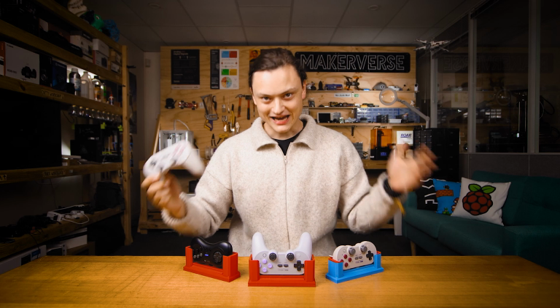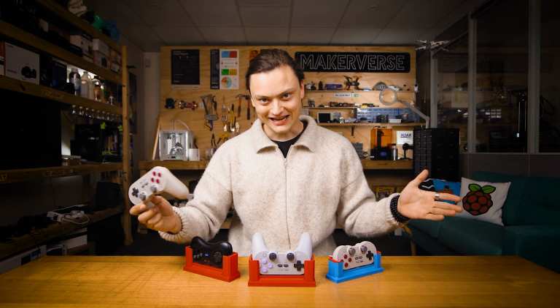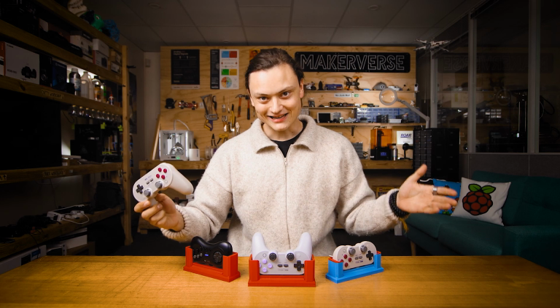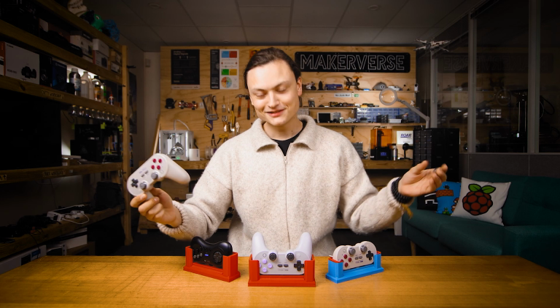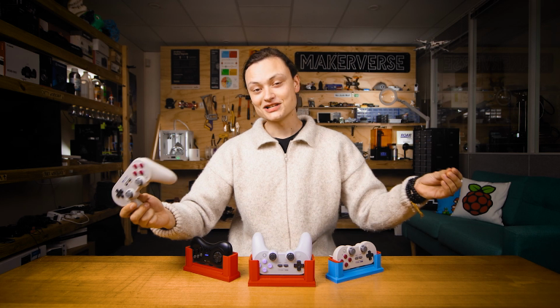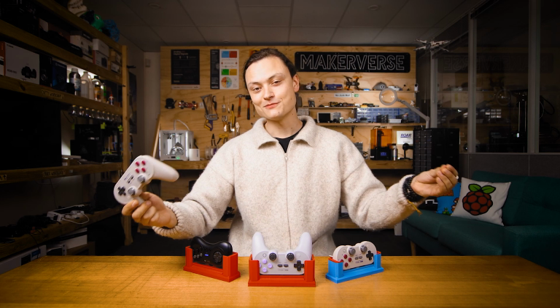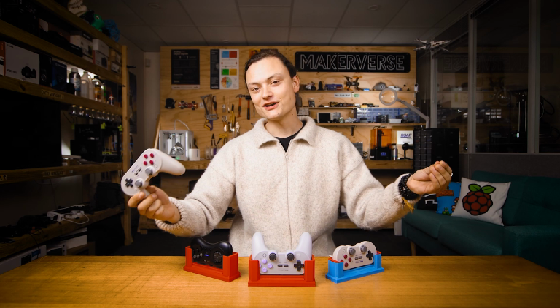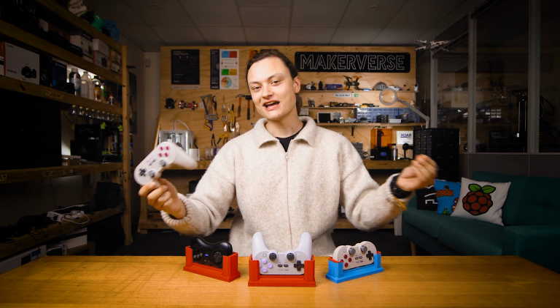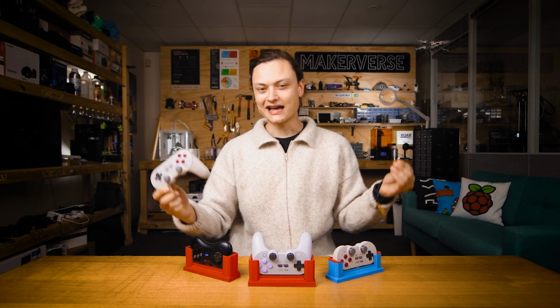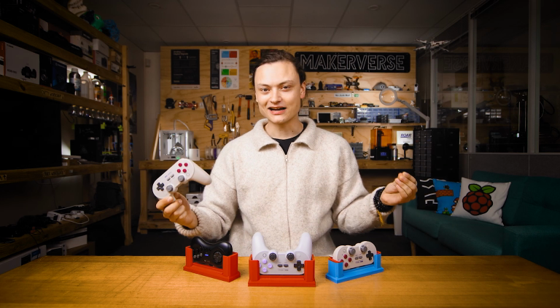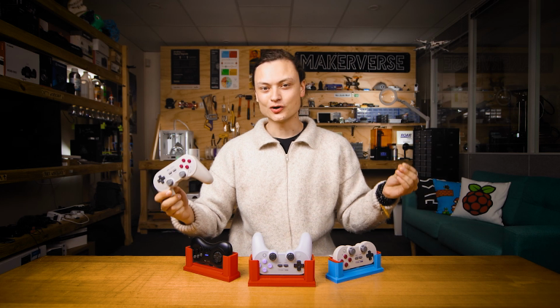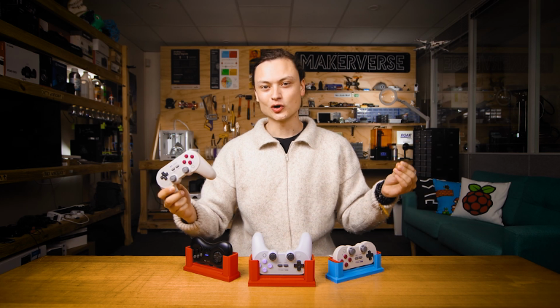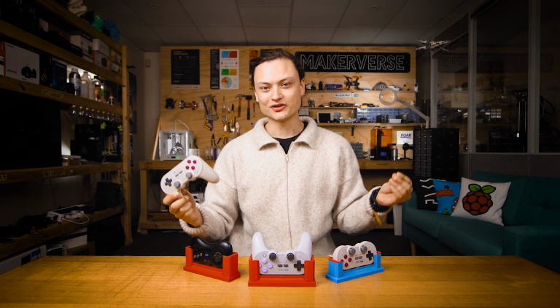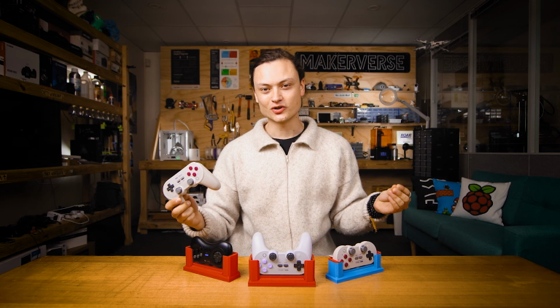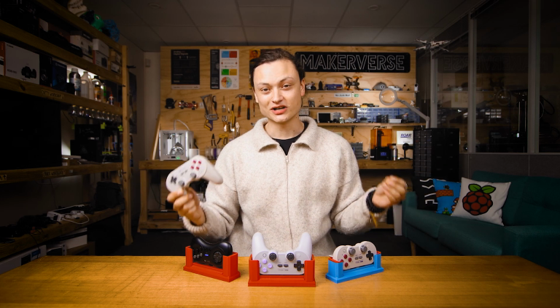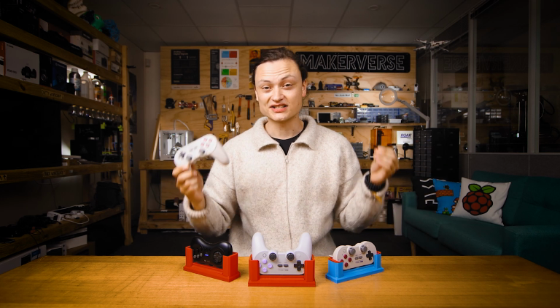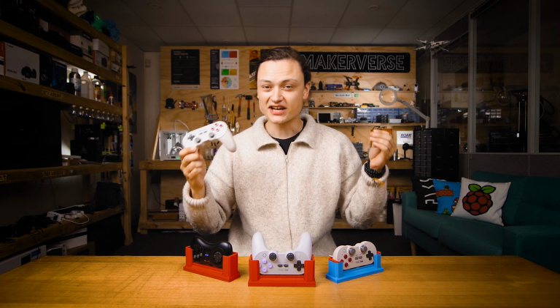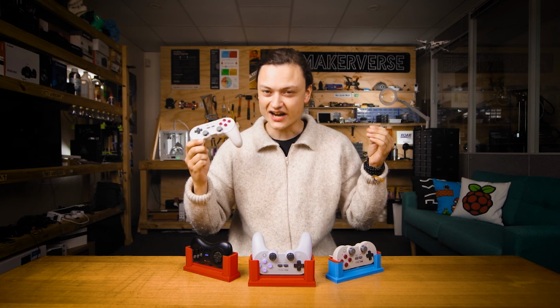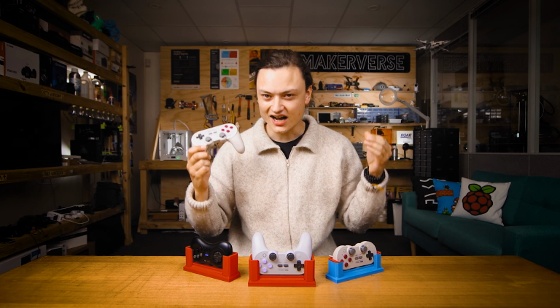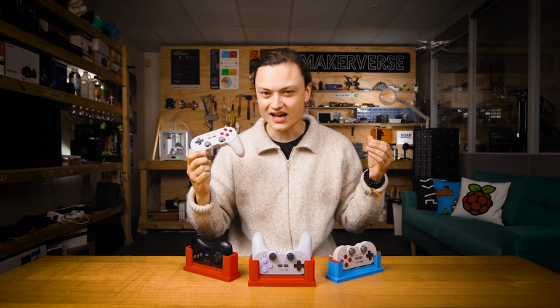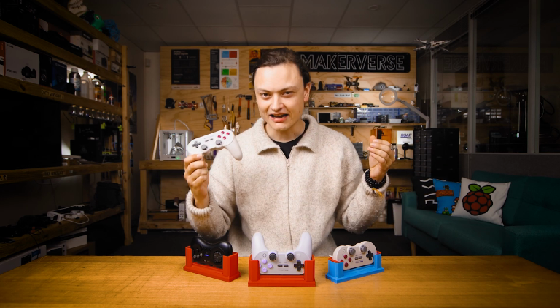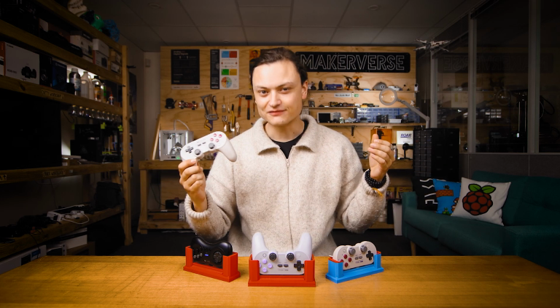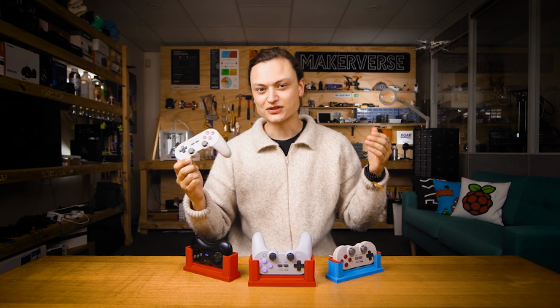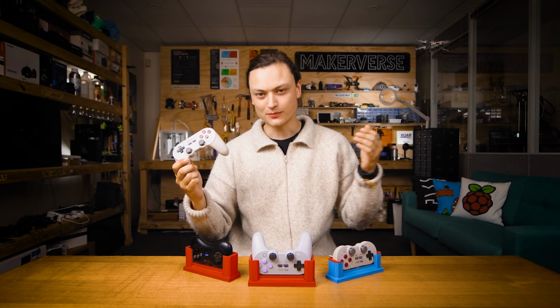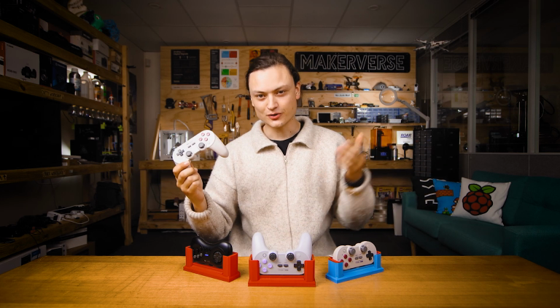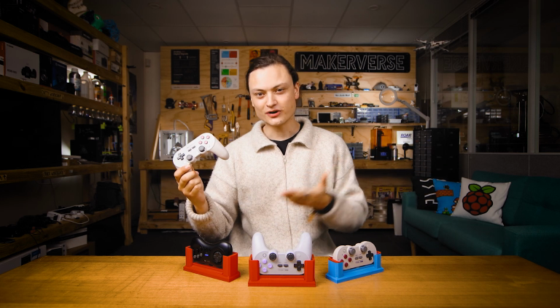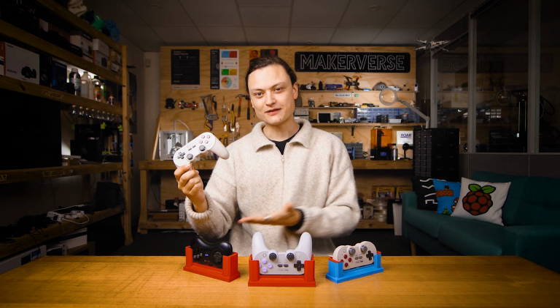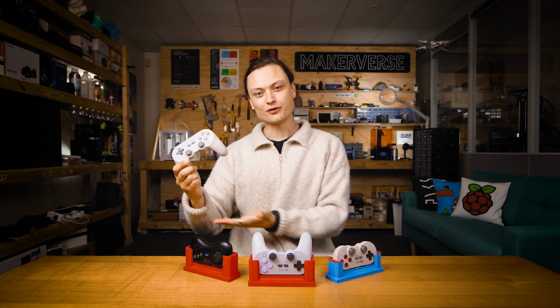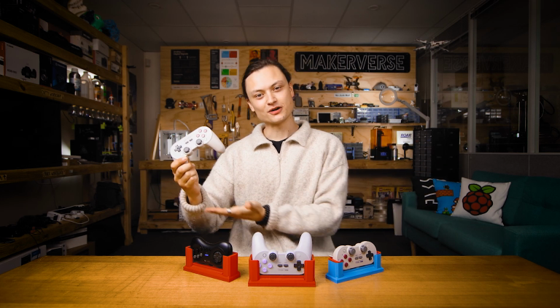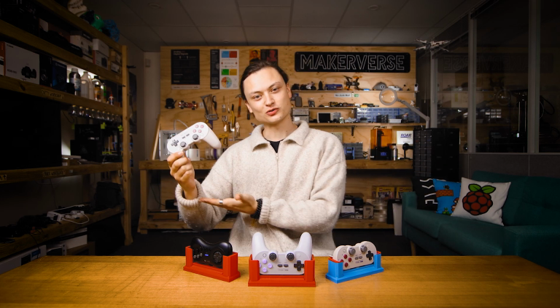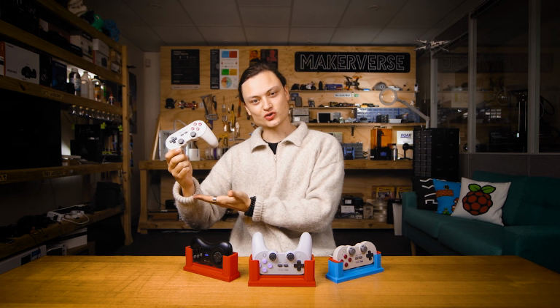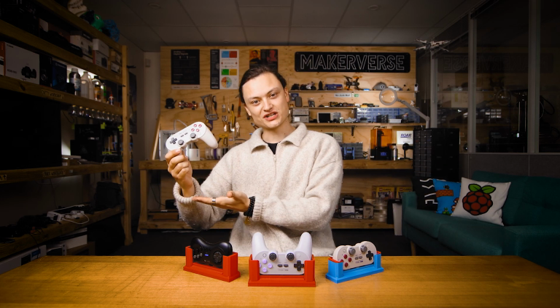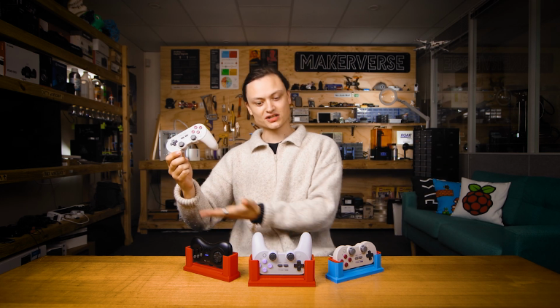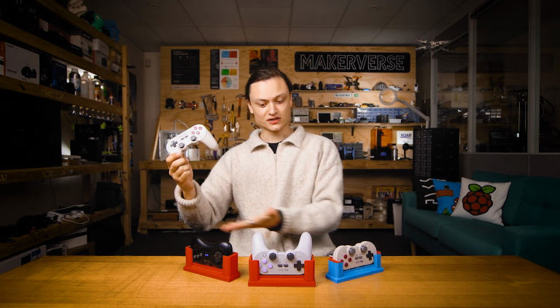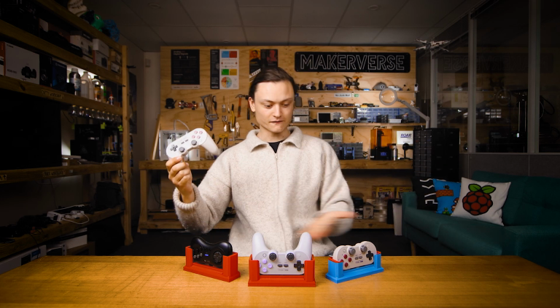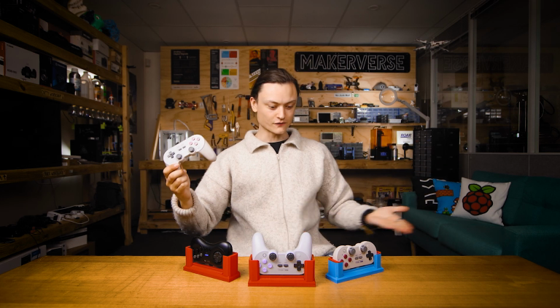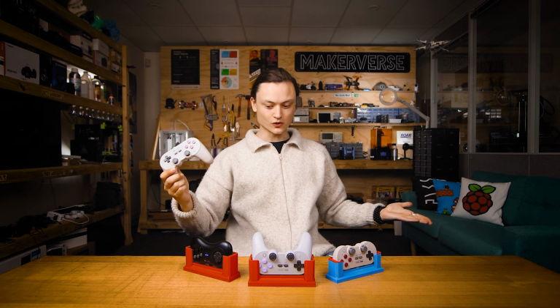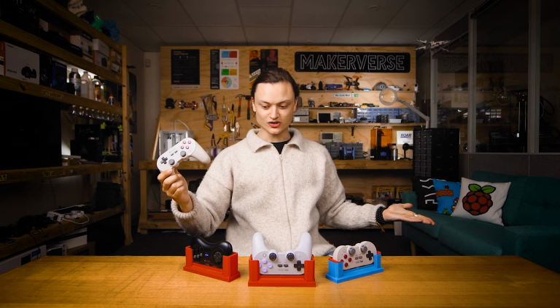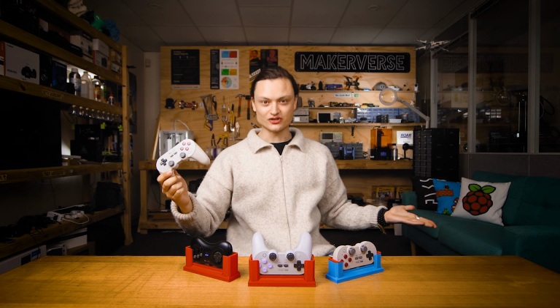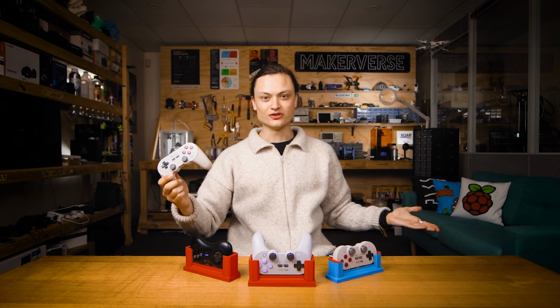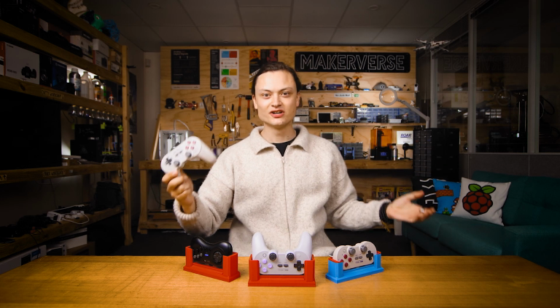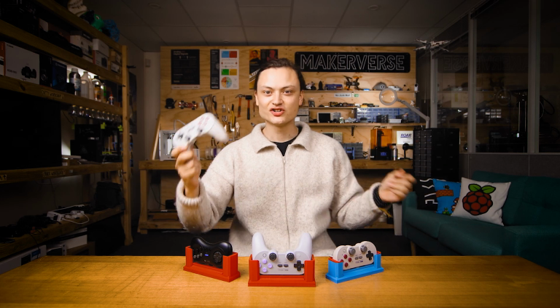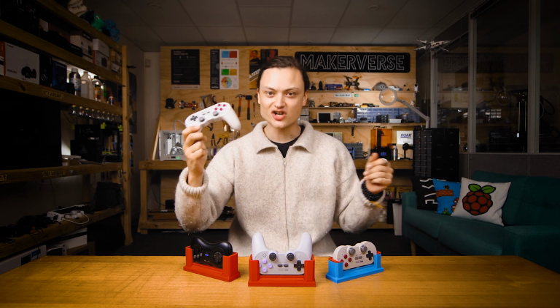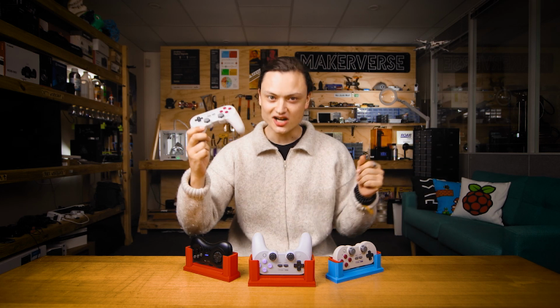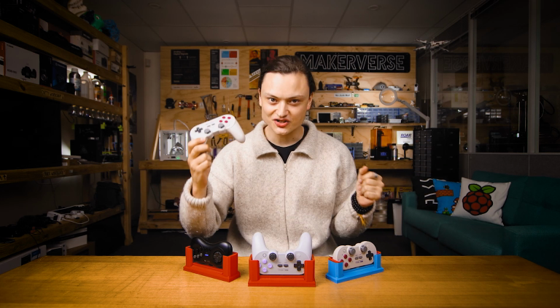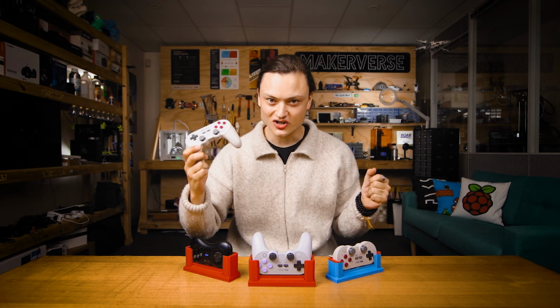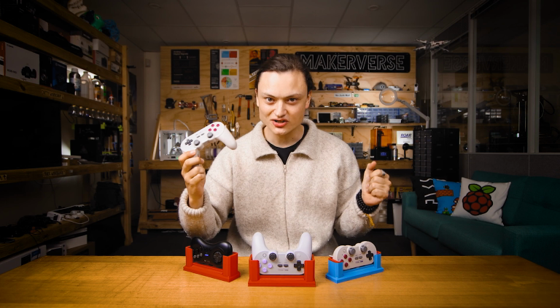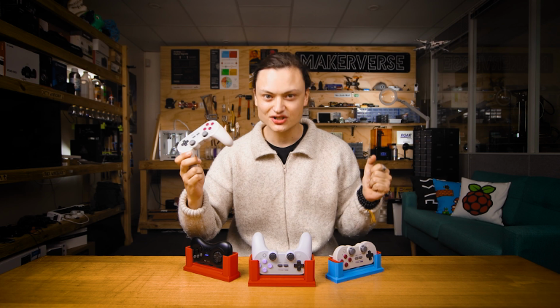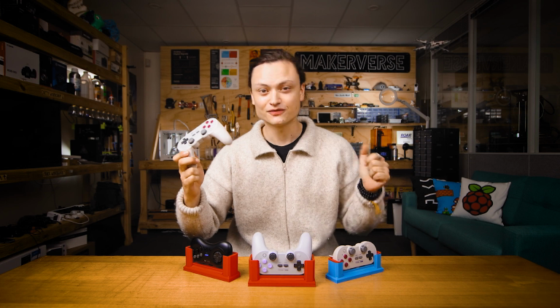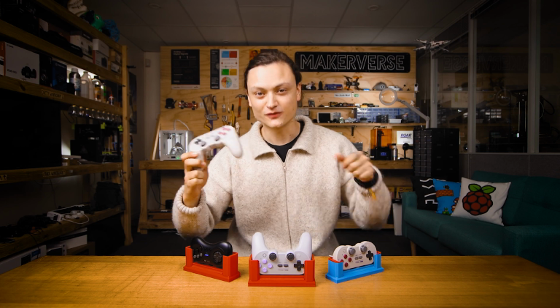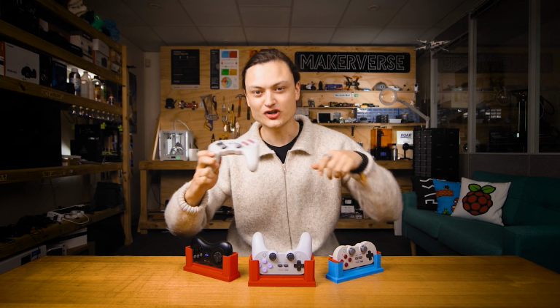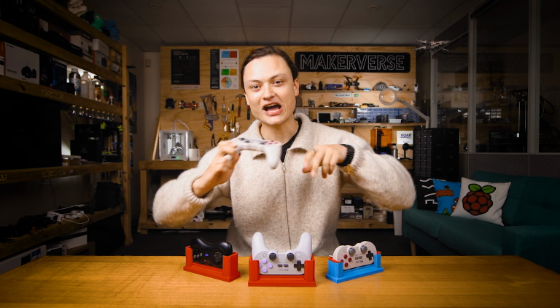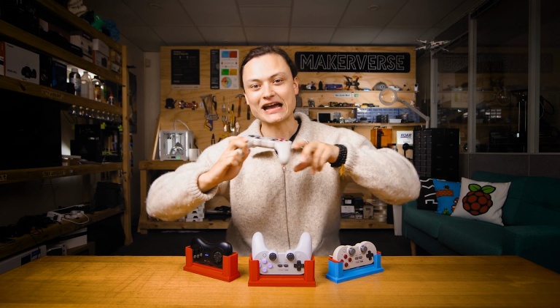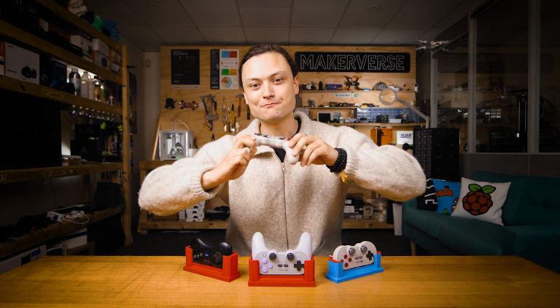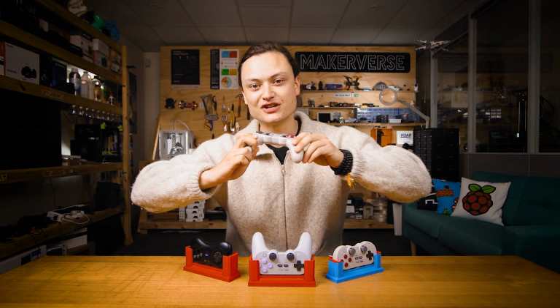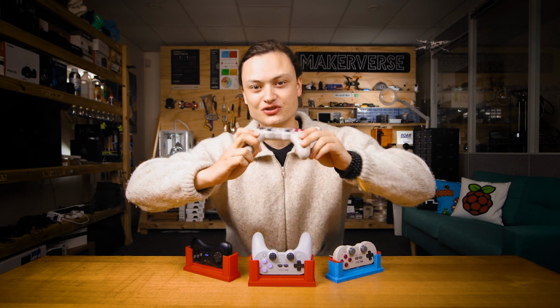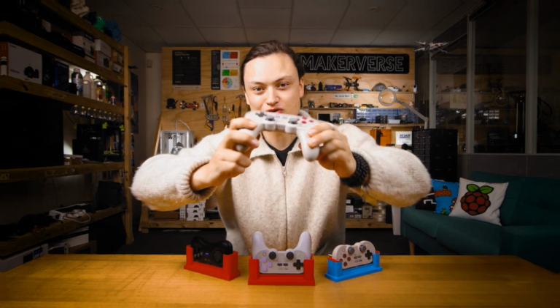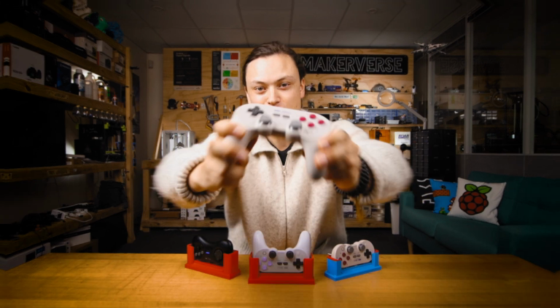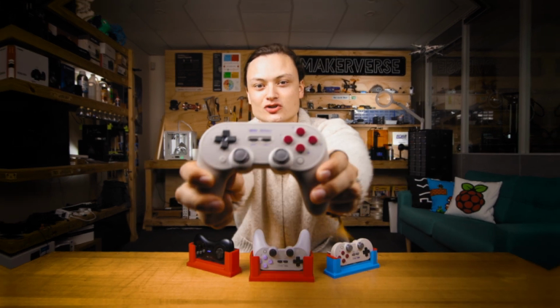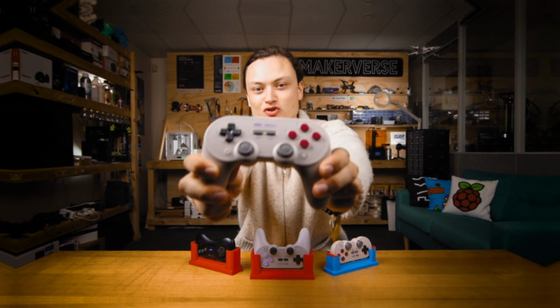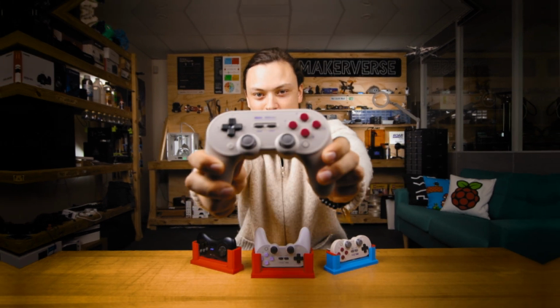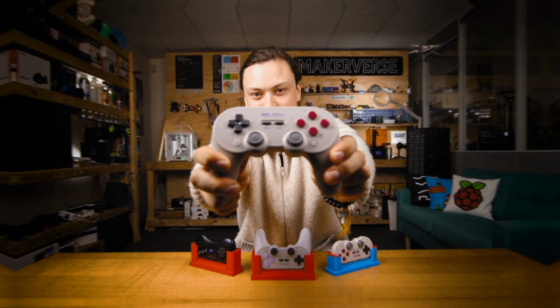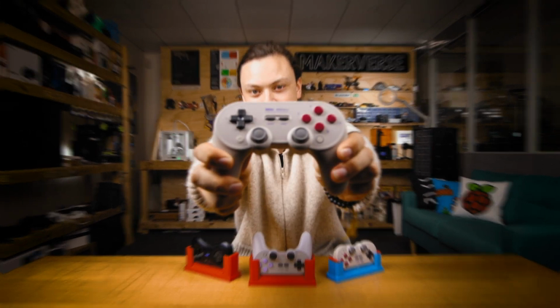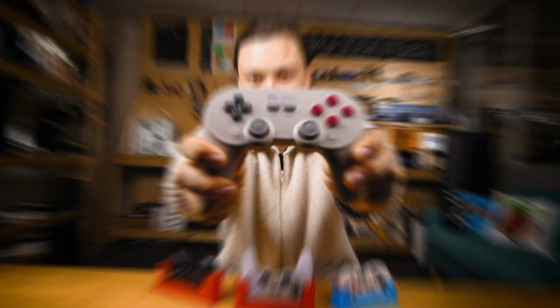Hey gang, Tim here at Corel Electronics, and I have some 3D printable treats for you: charge docks for your 8-bit dough controllers.